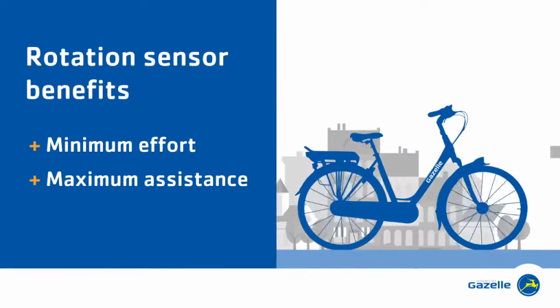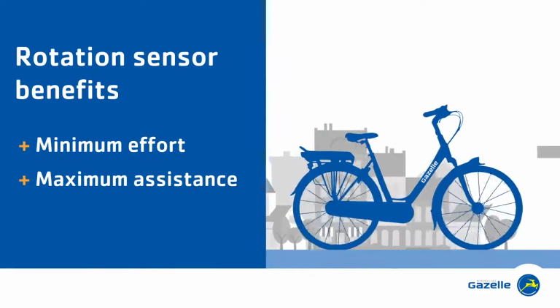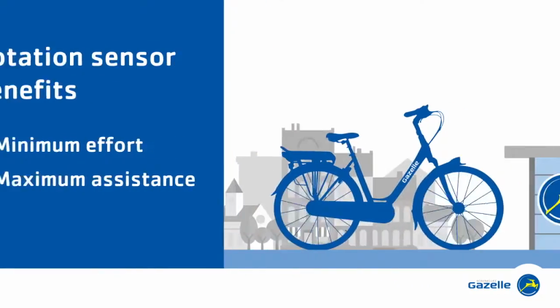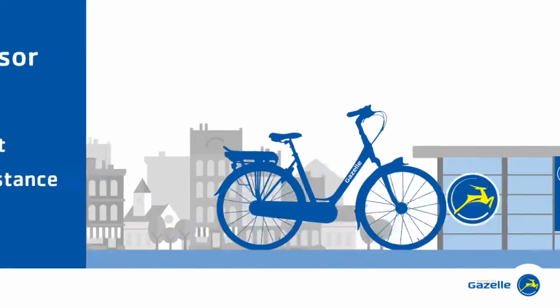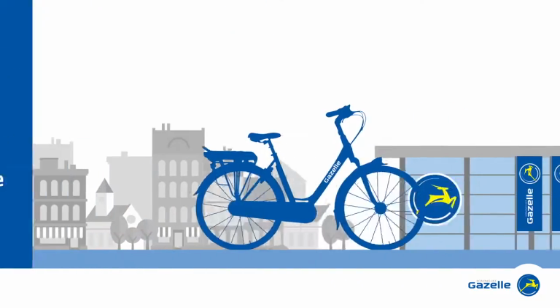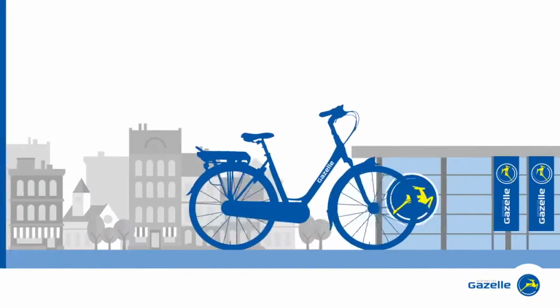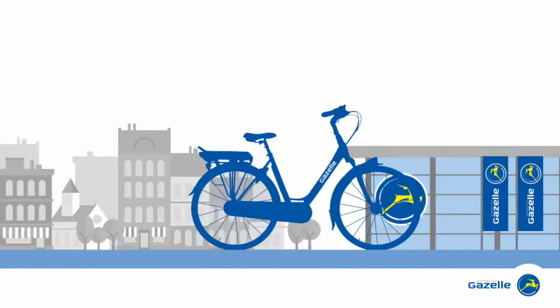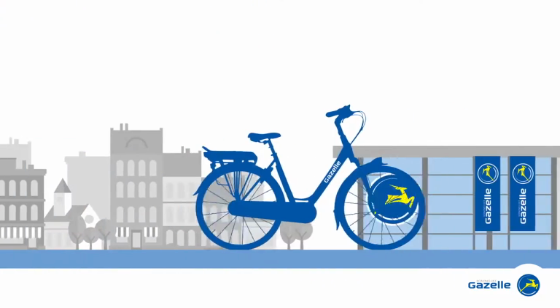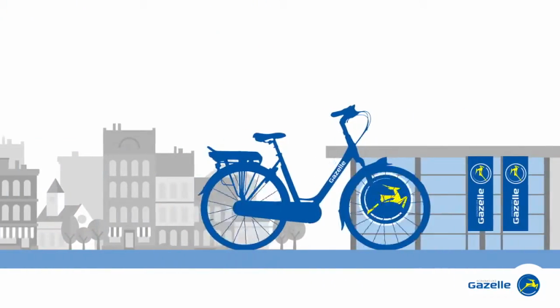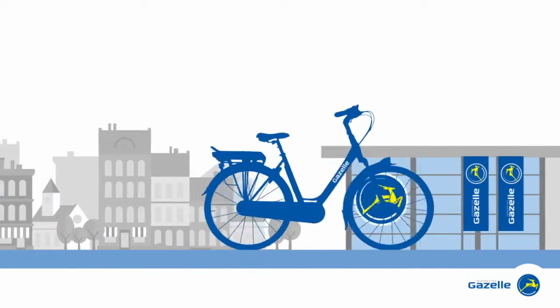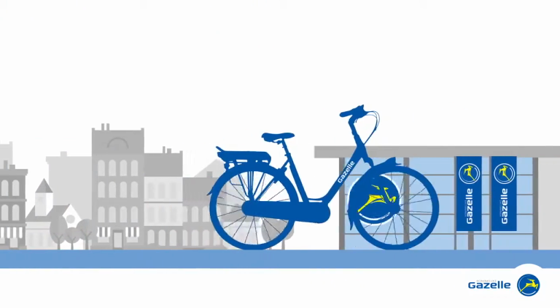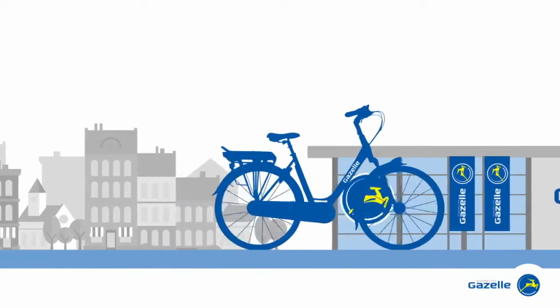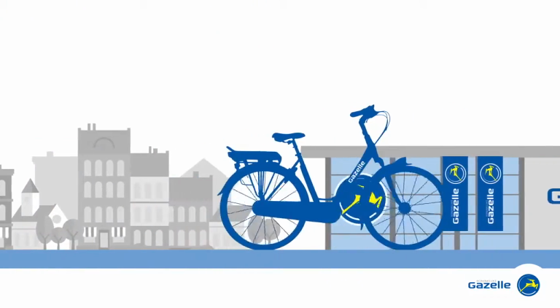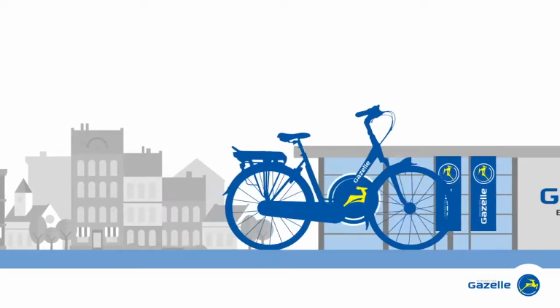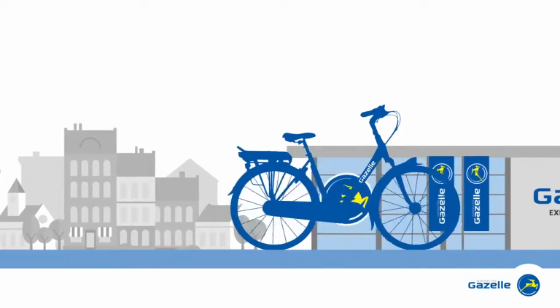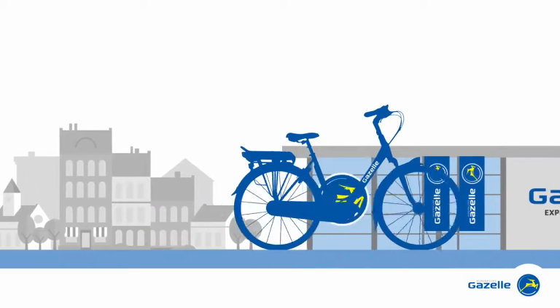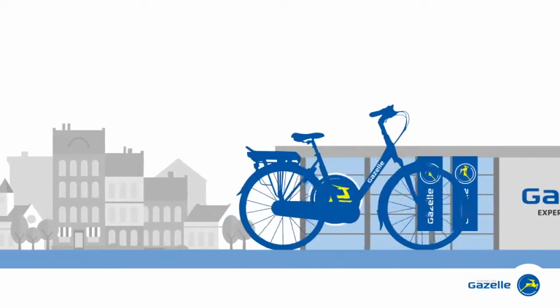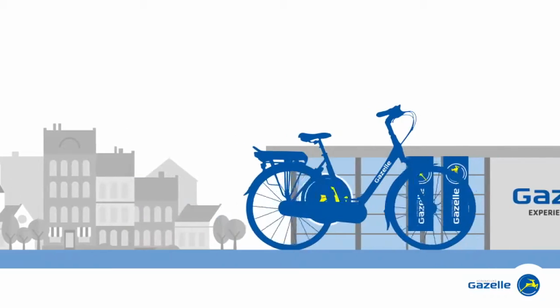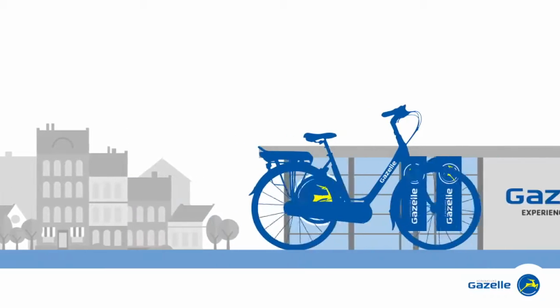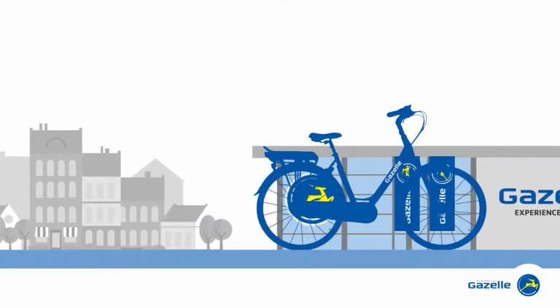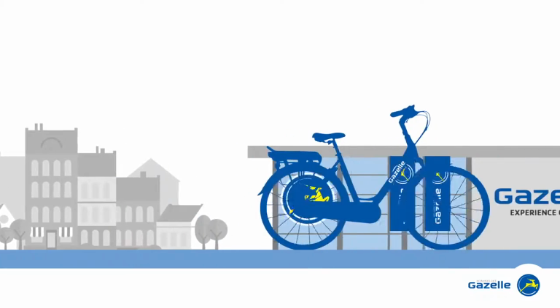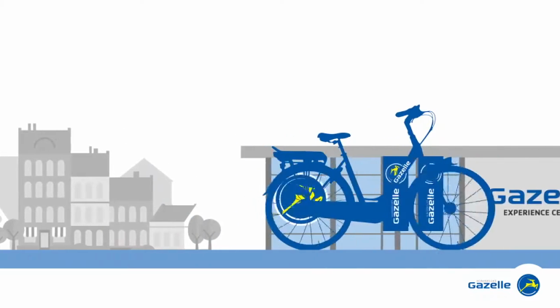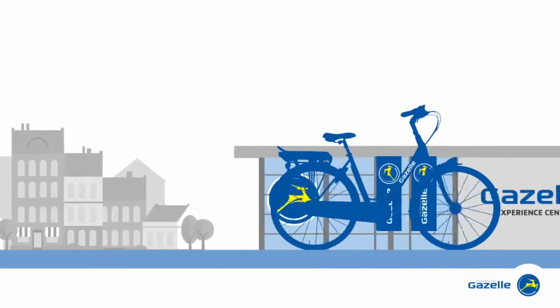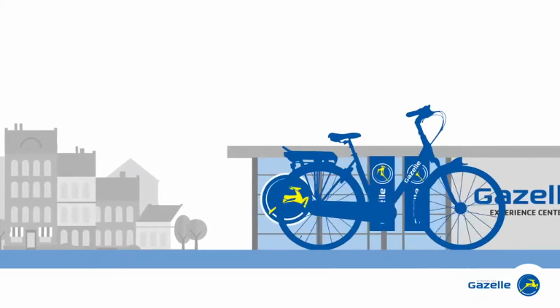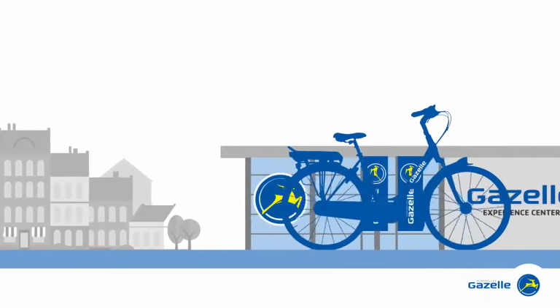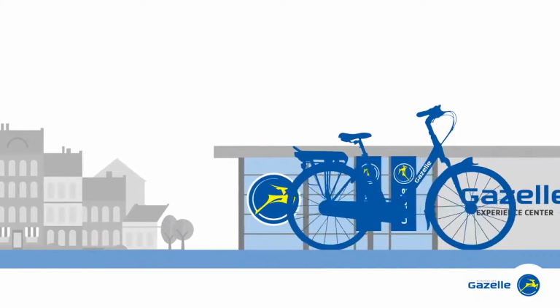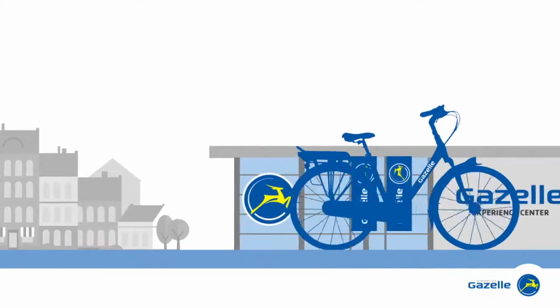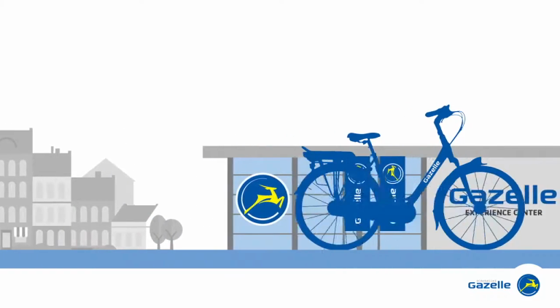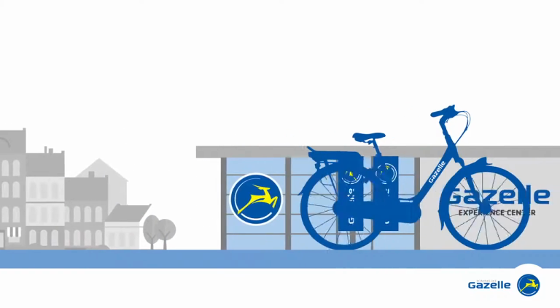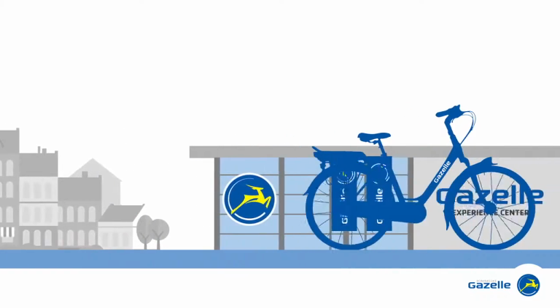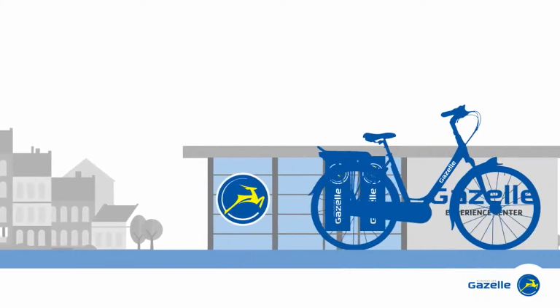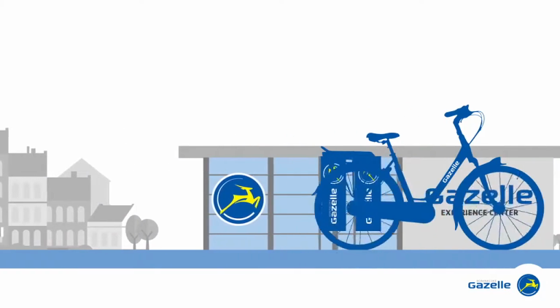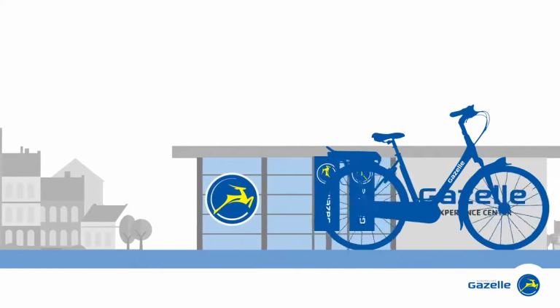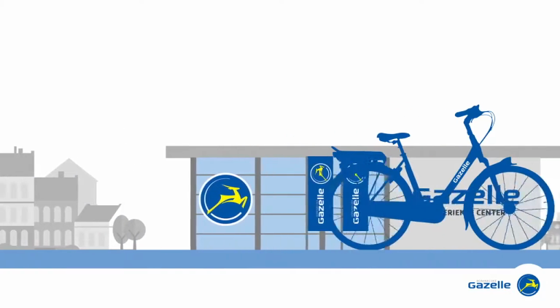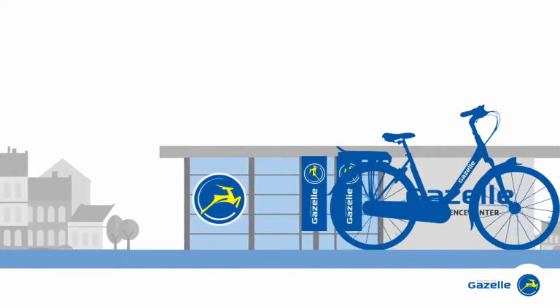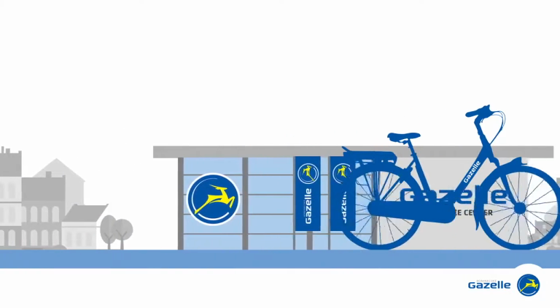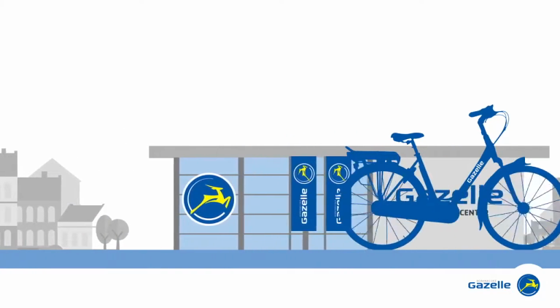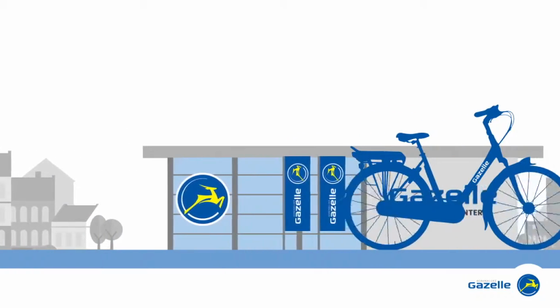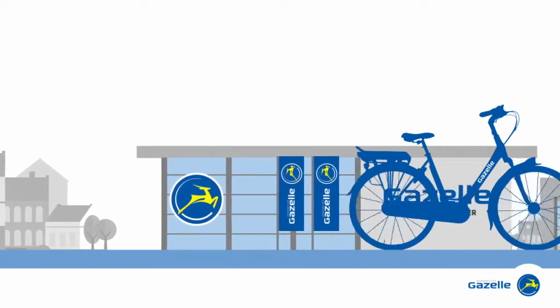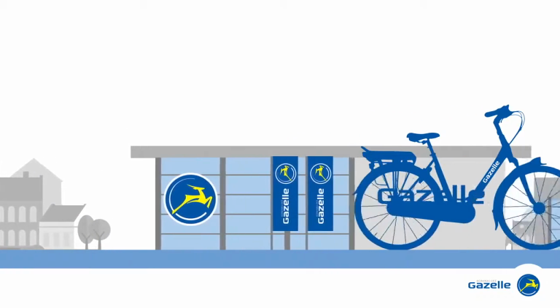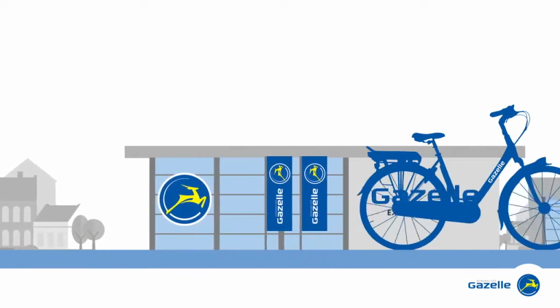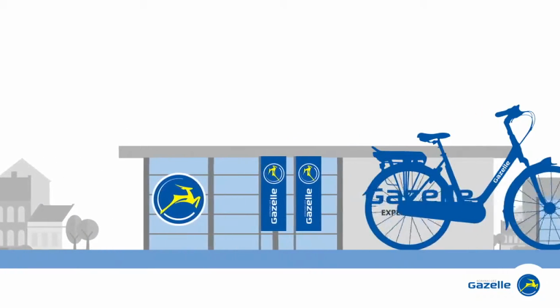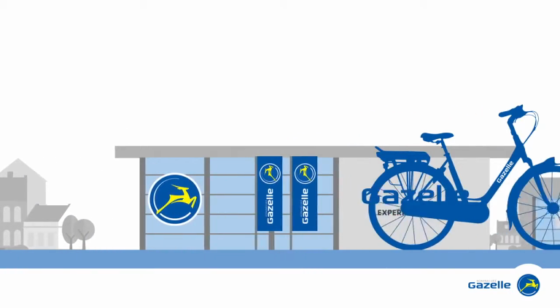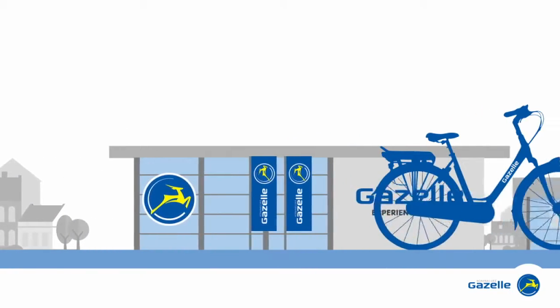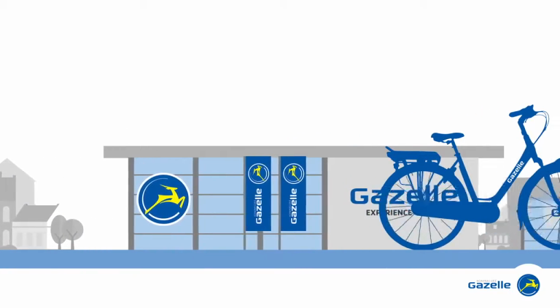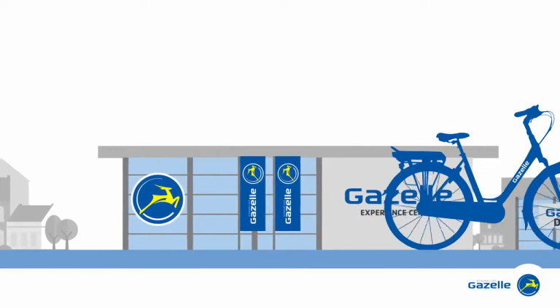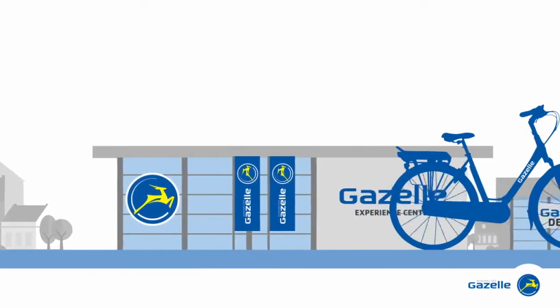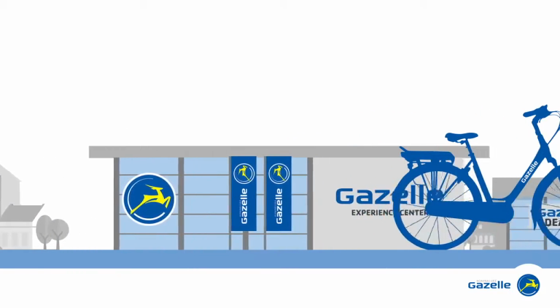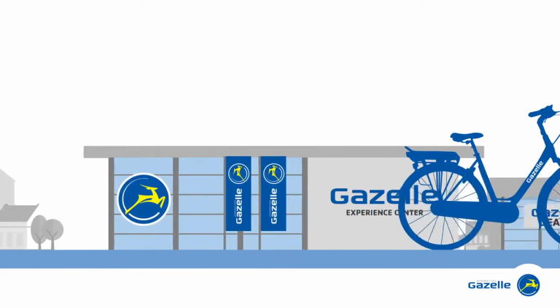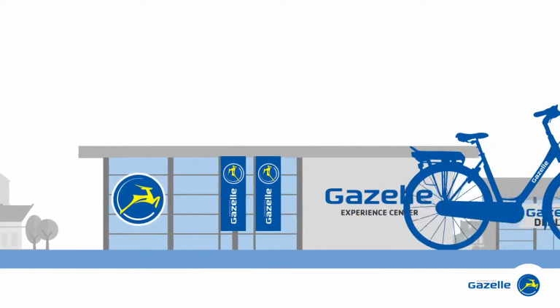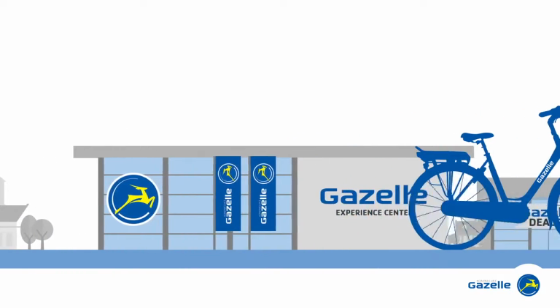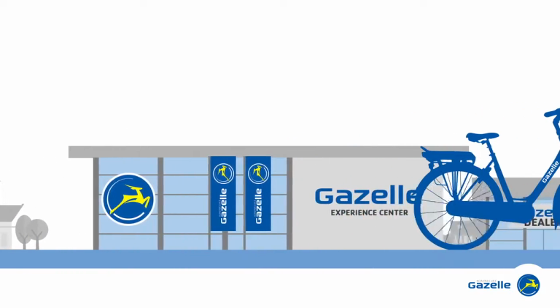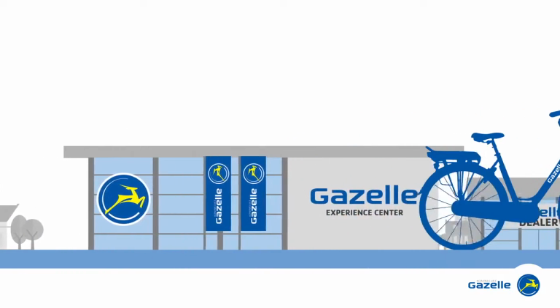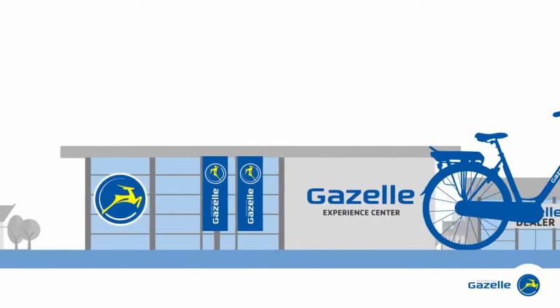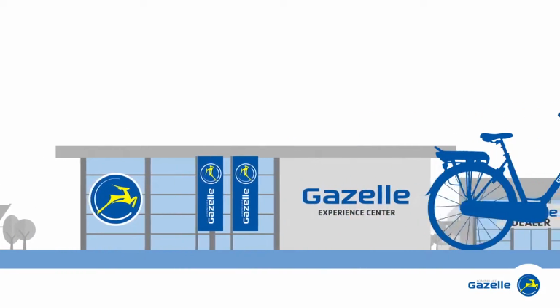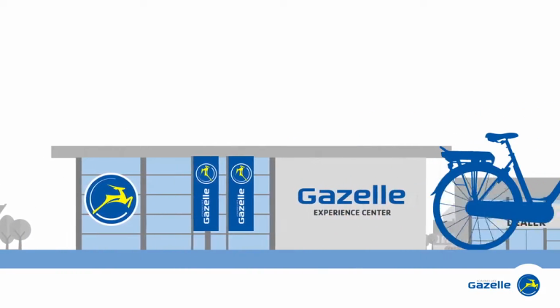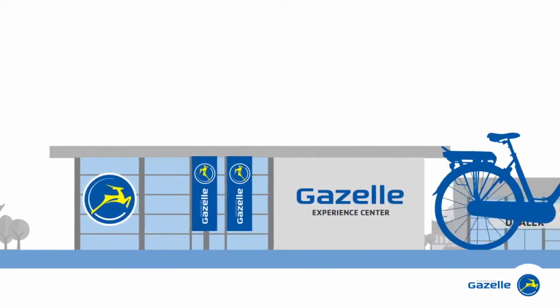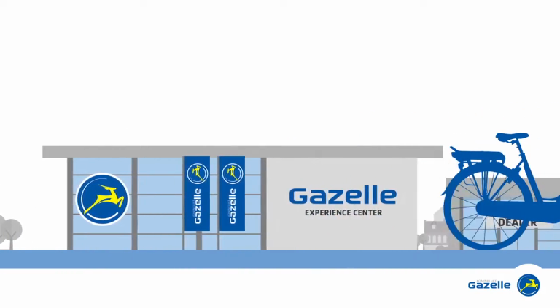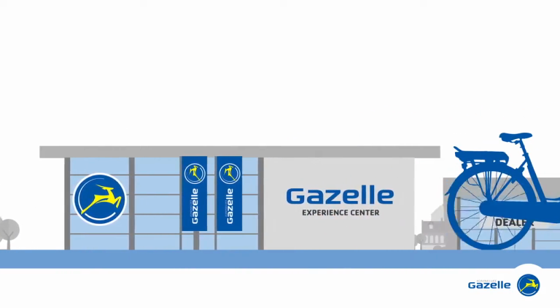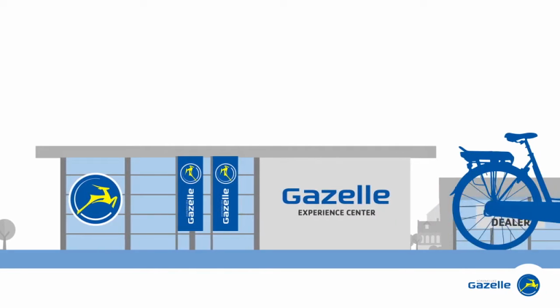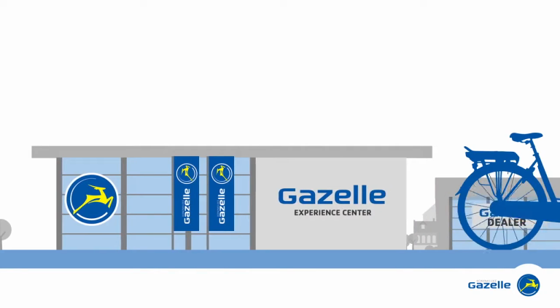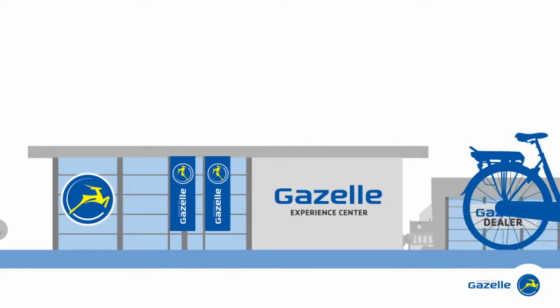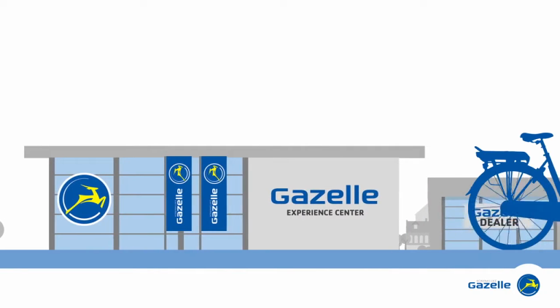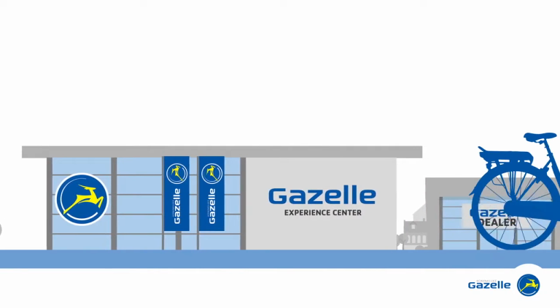Would you like to see for yourself which sensor you like best? Come and have a test ride at a Gazelle dealer in your area.